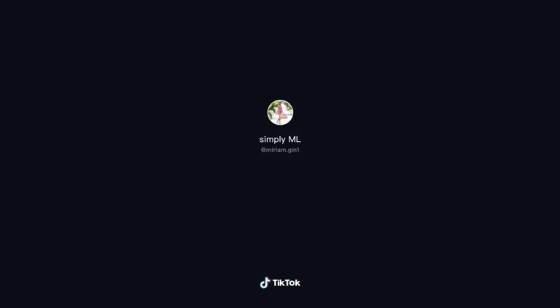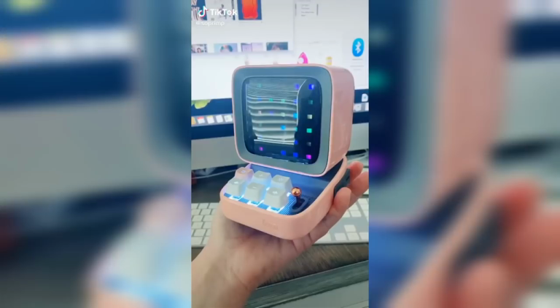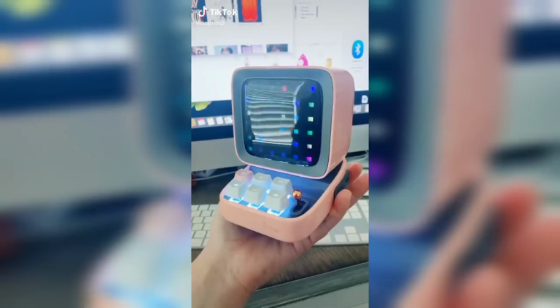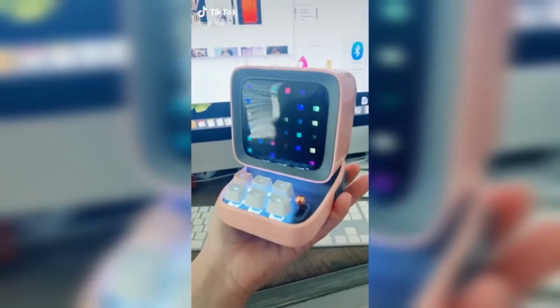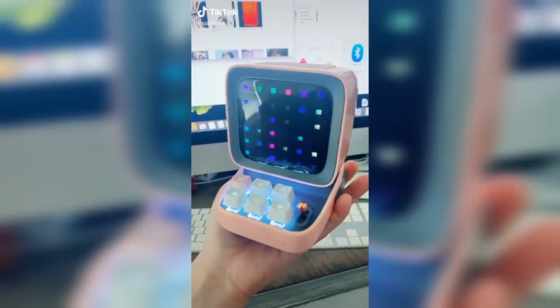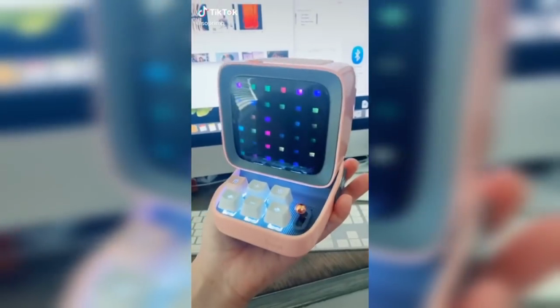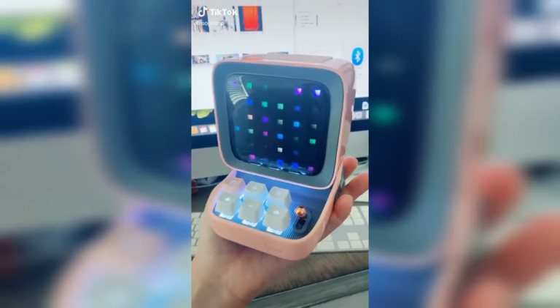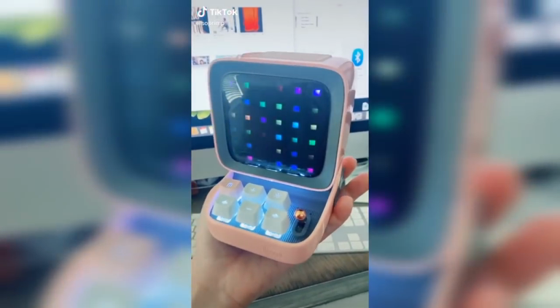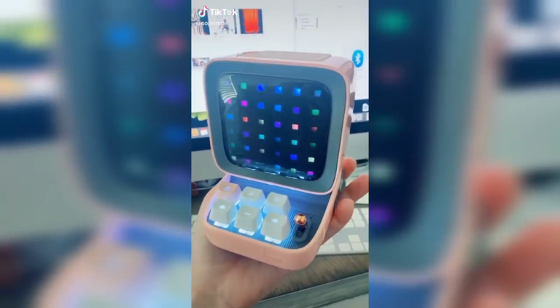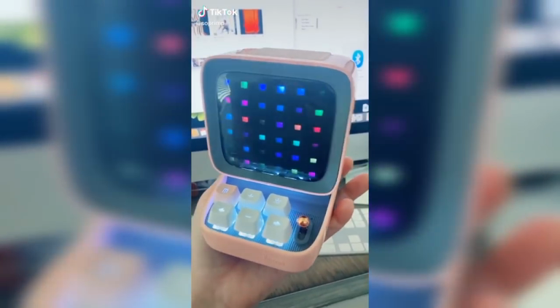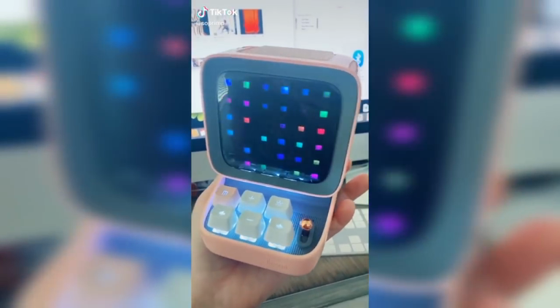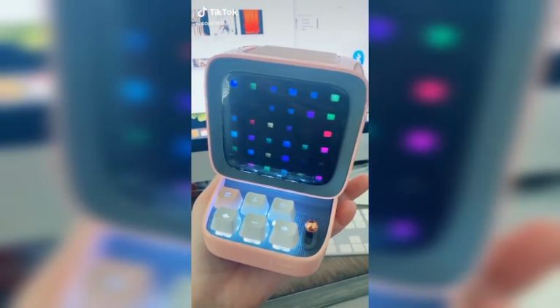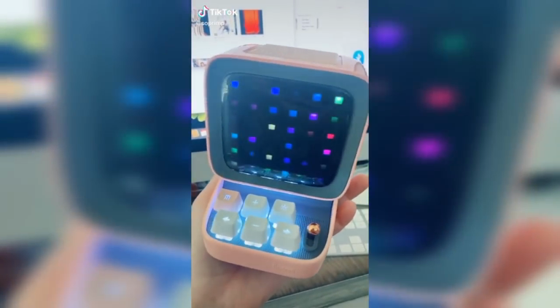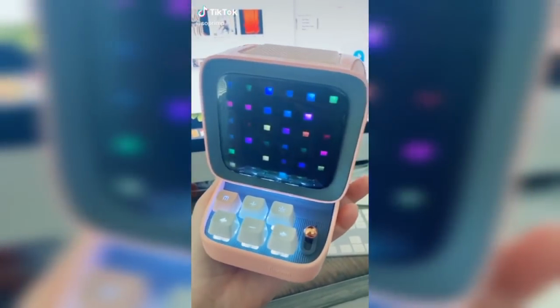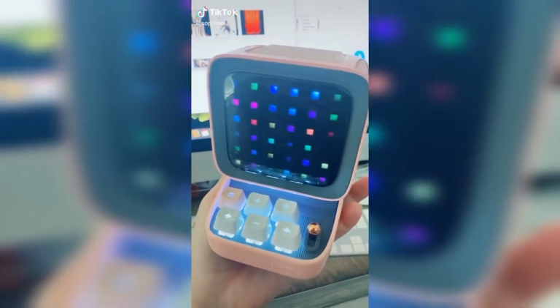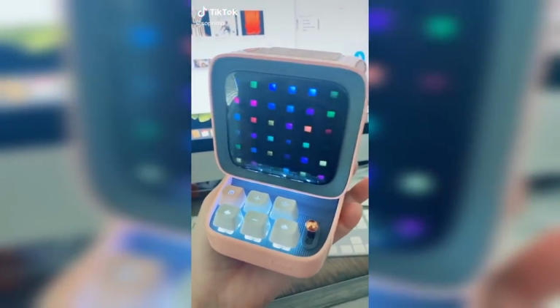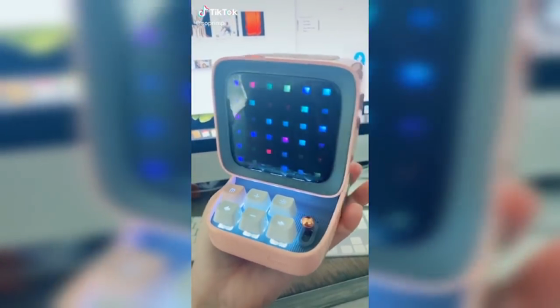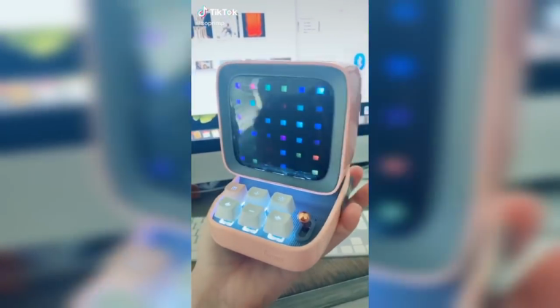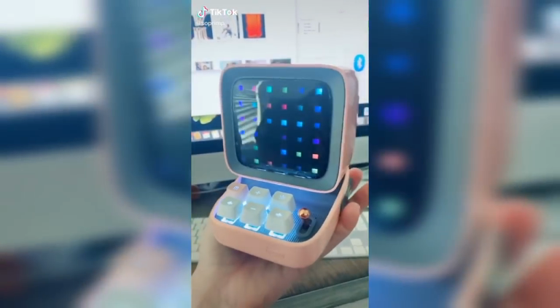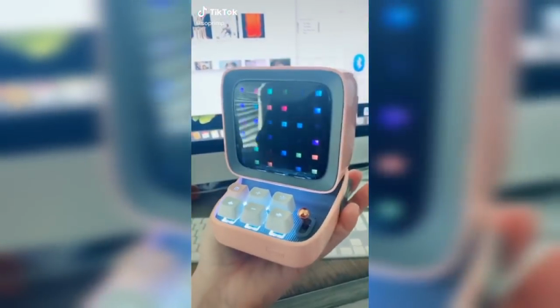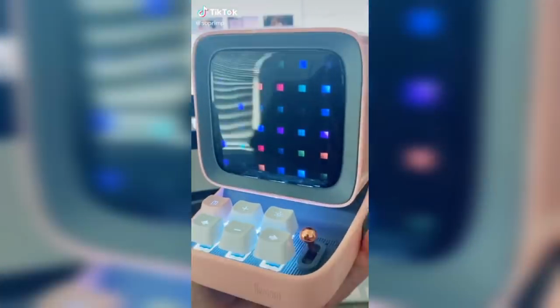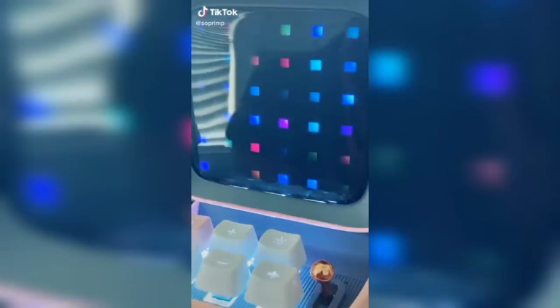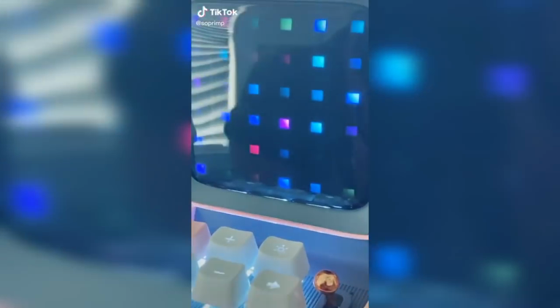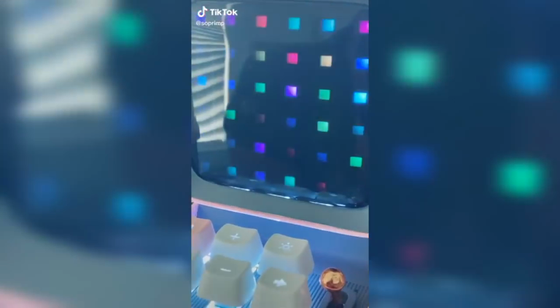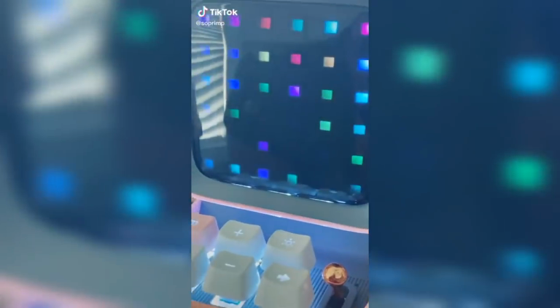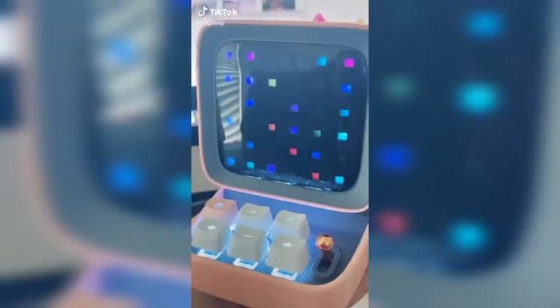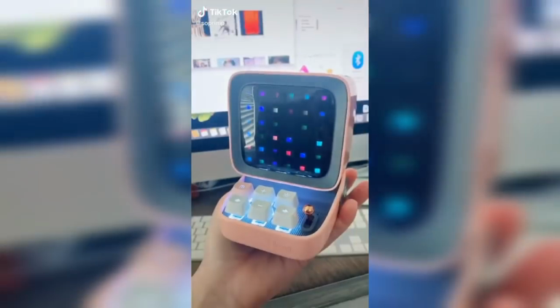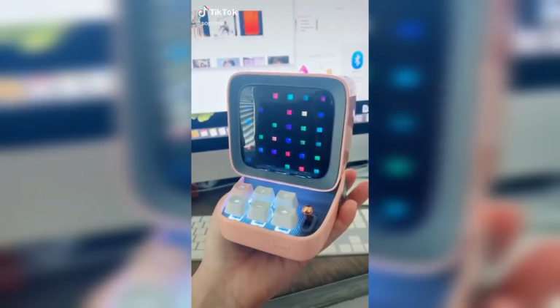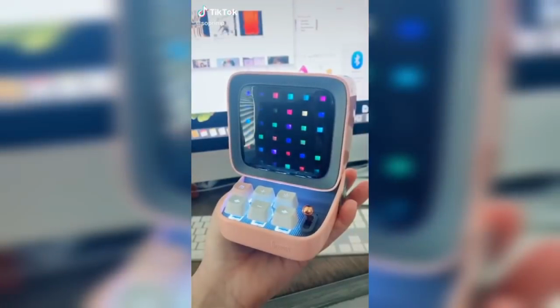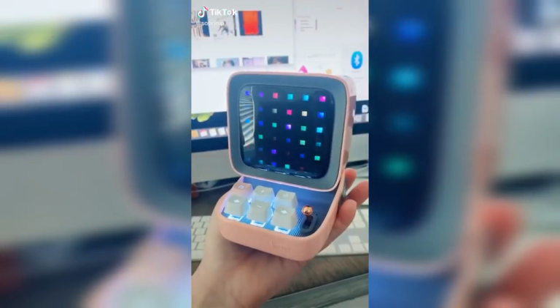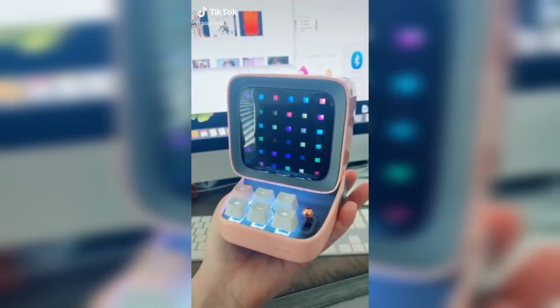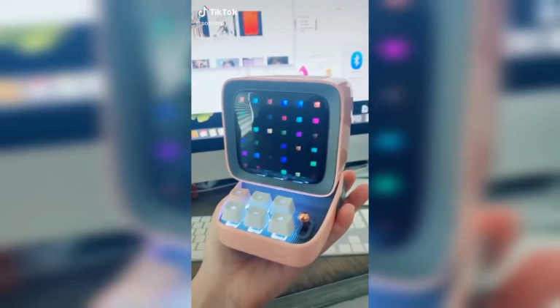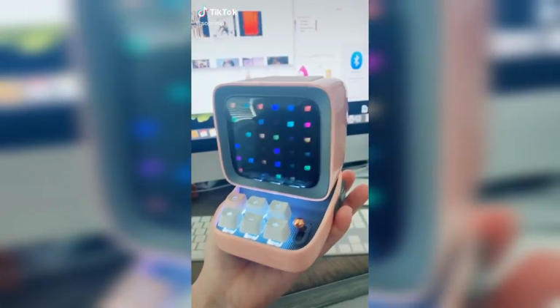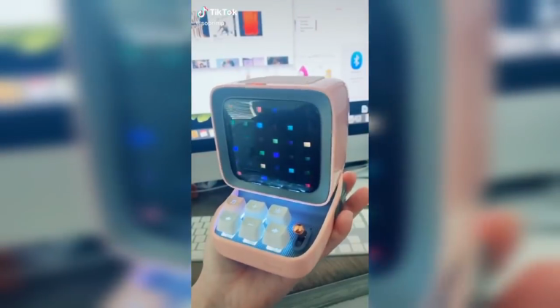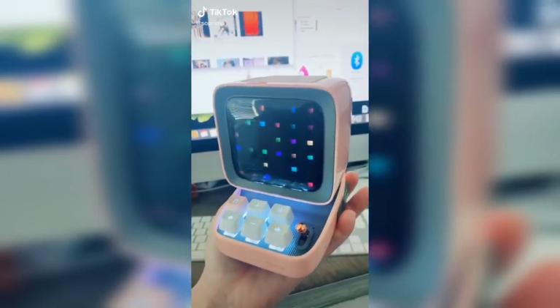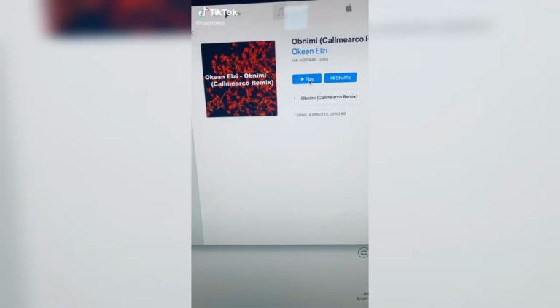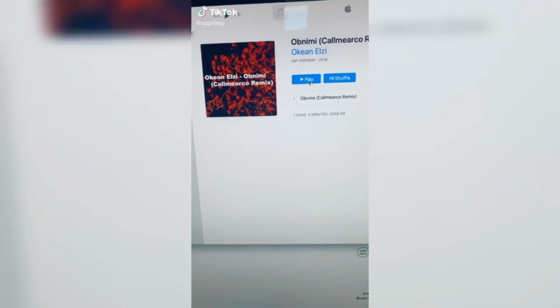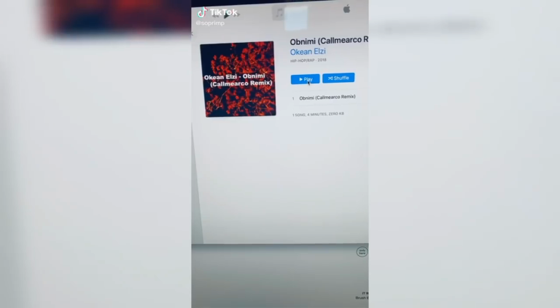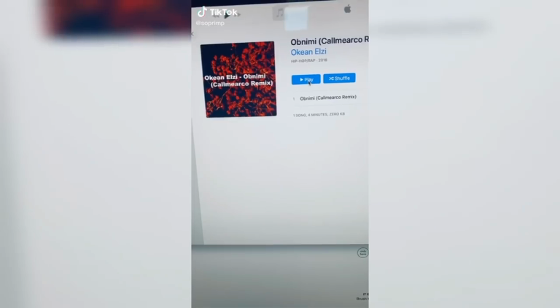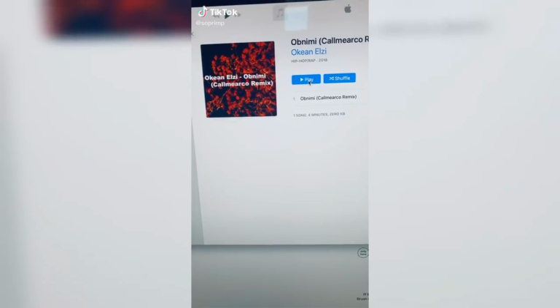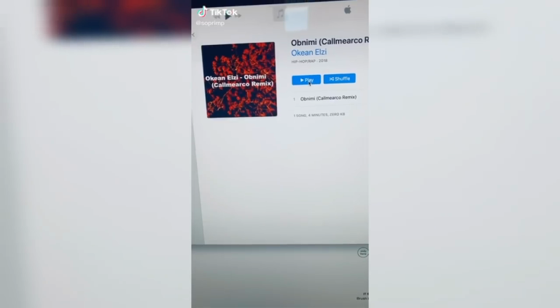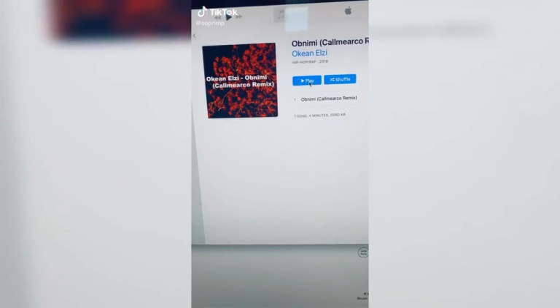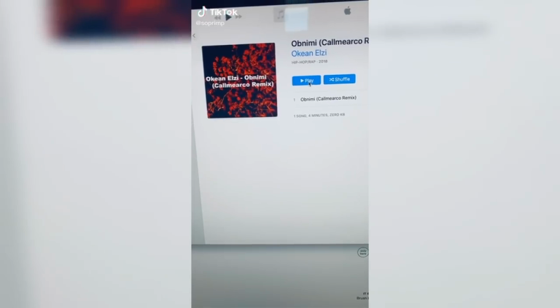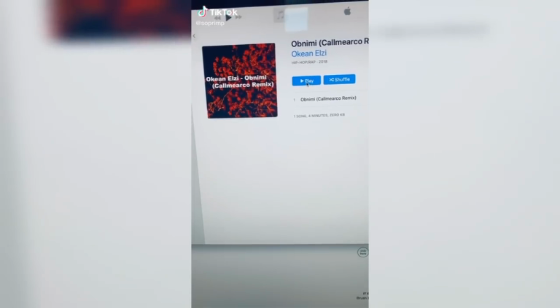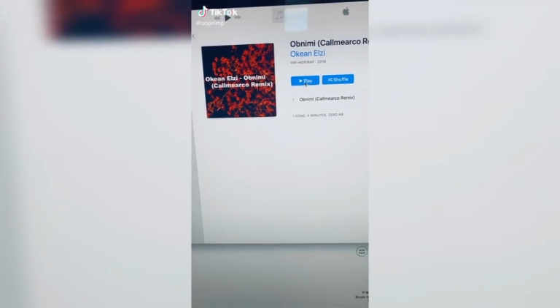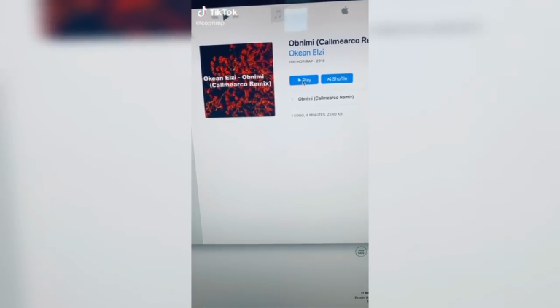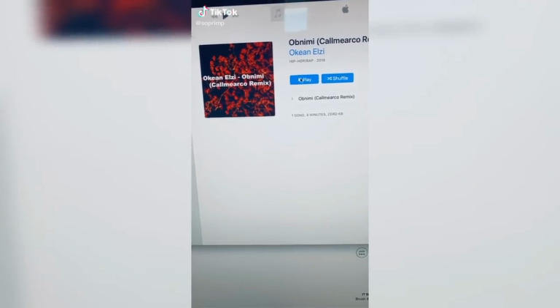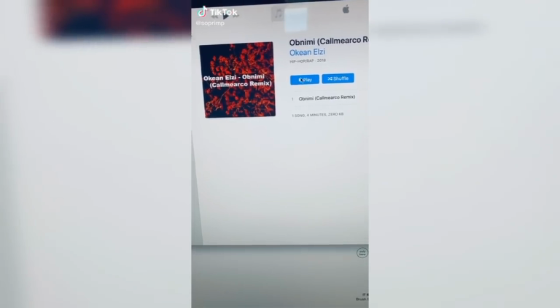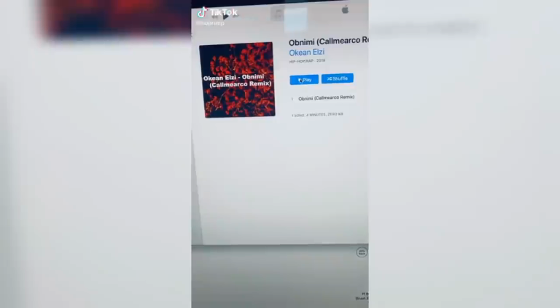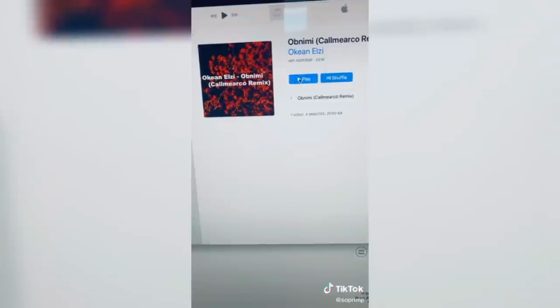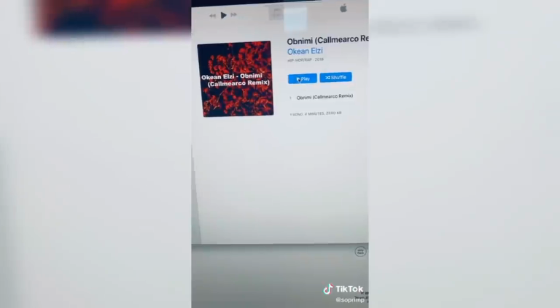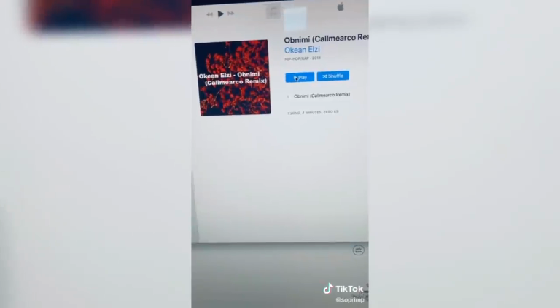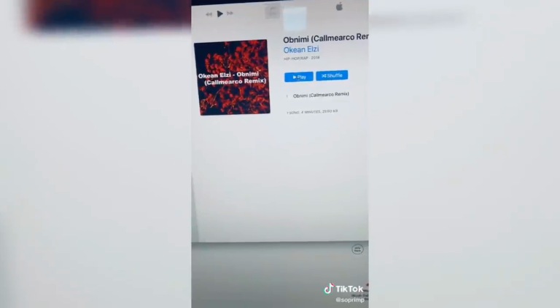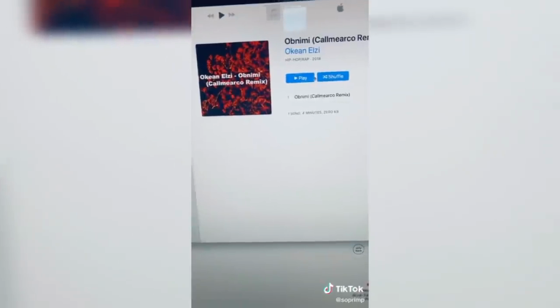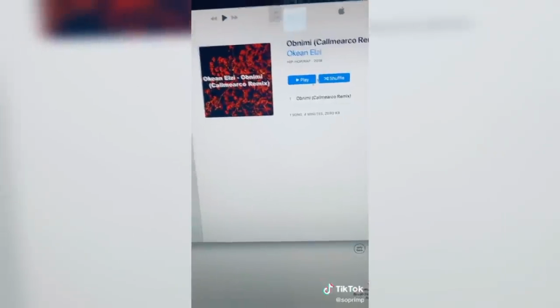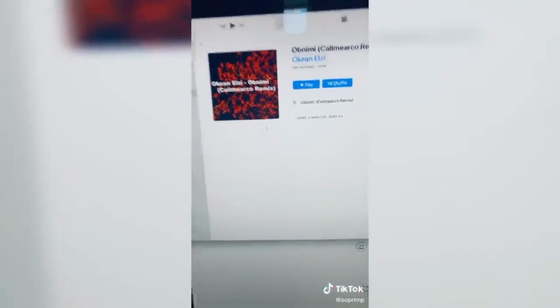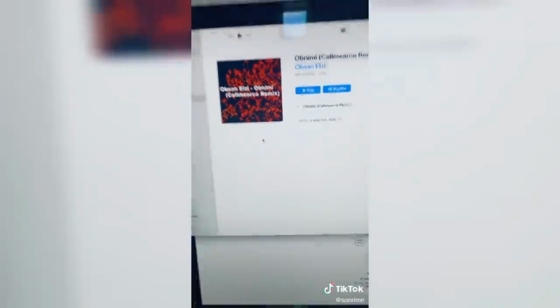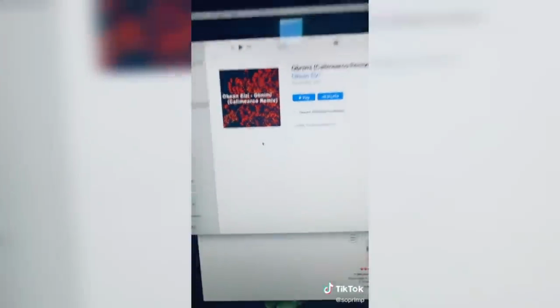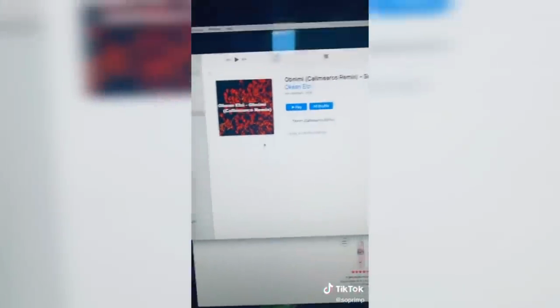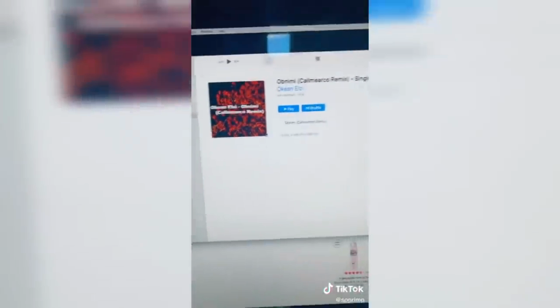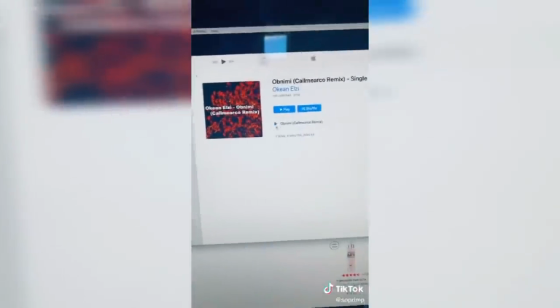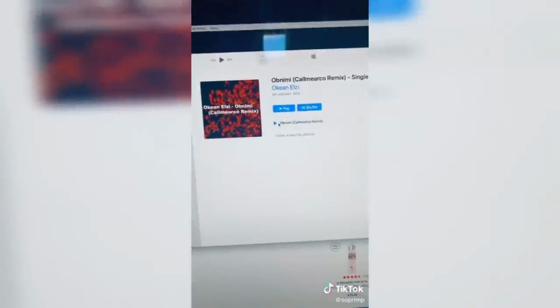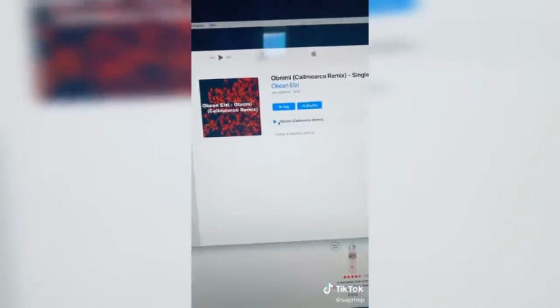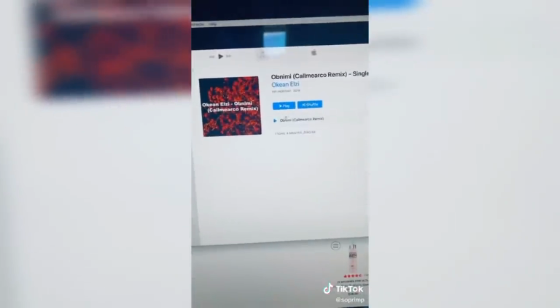So for everyone asking what this cute thing is, it's a speaker but it does a lot more than that.